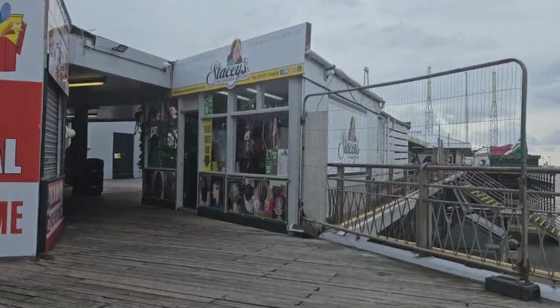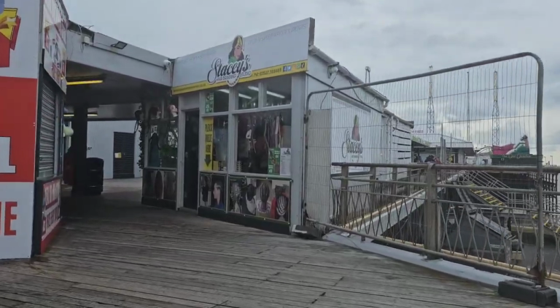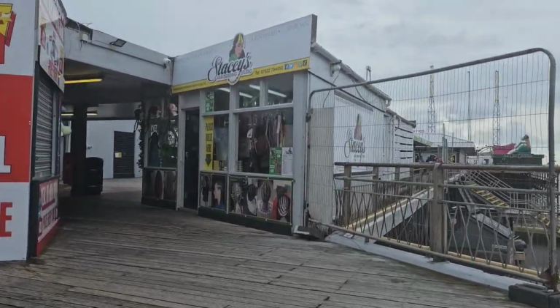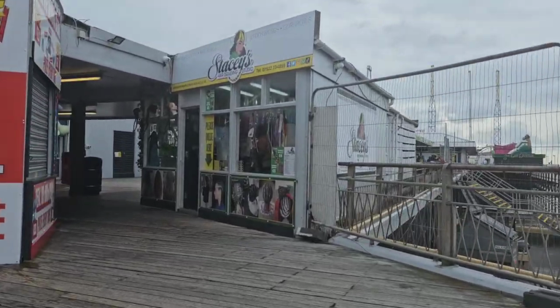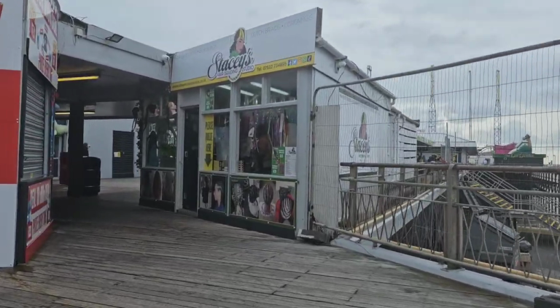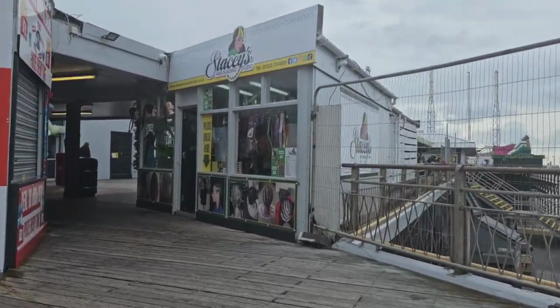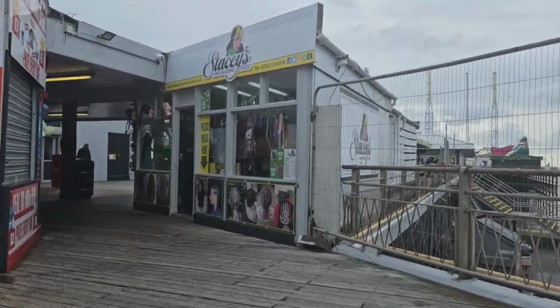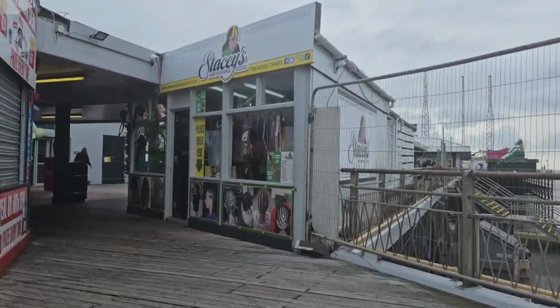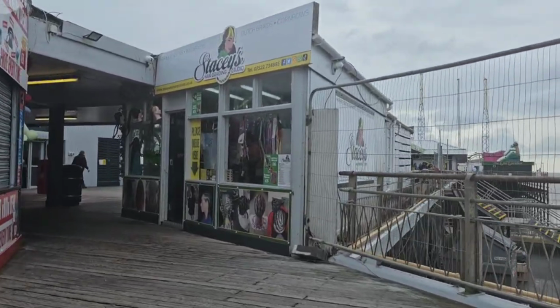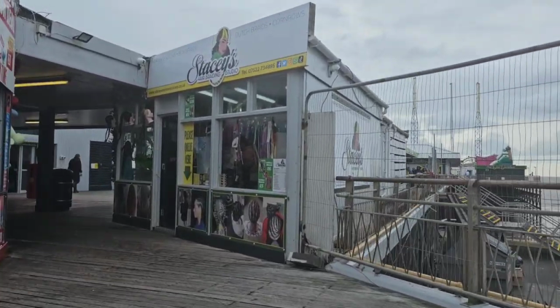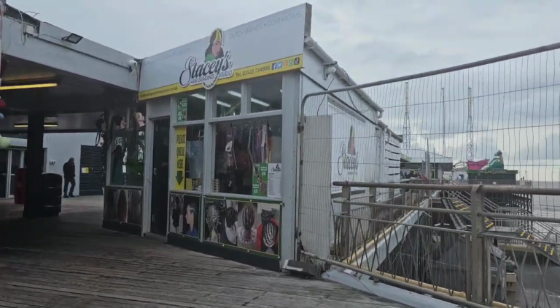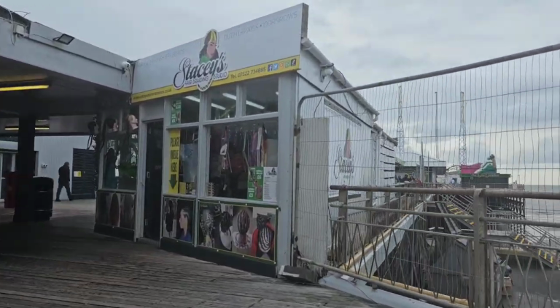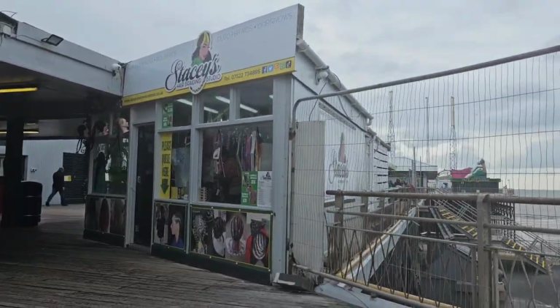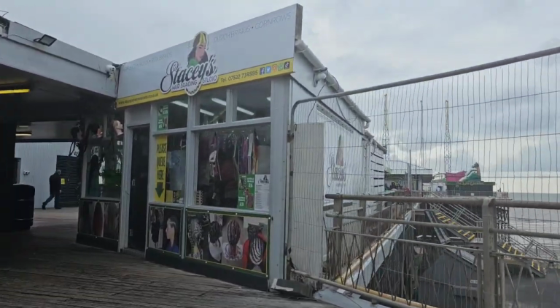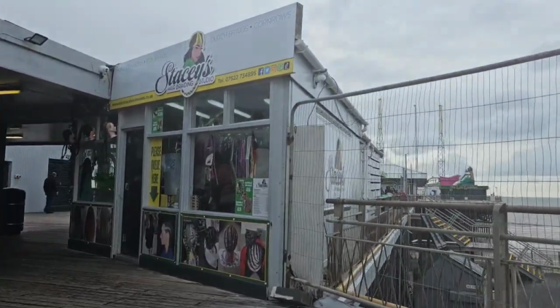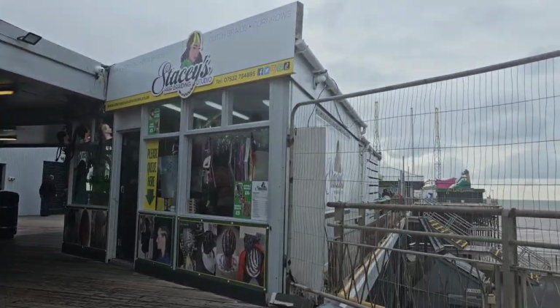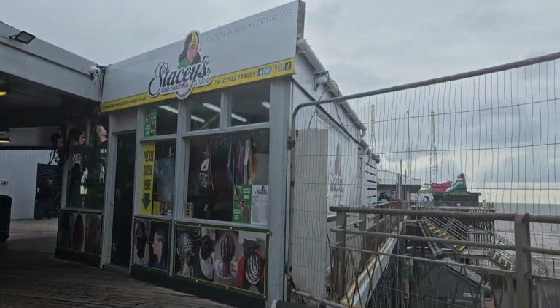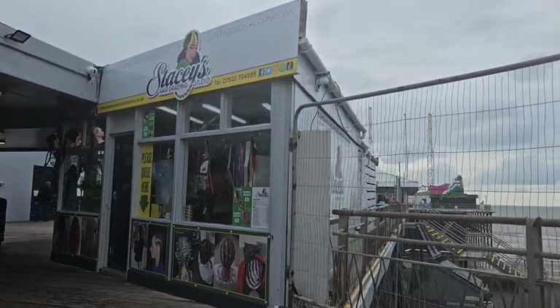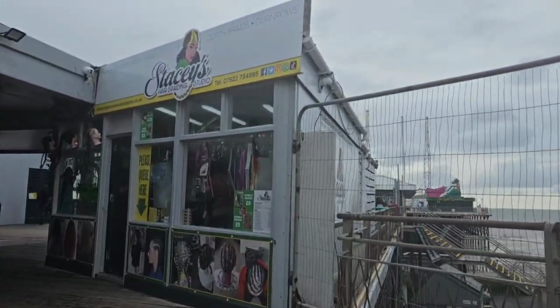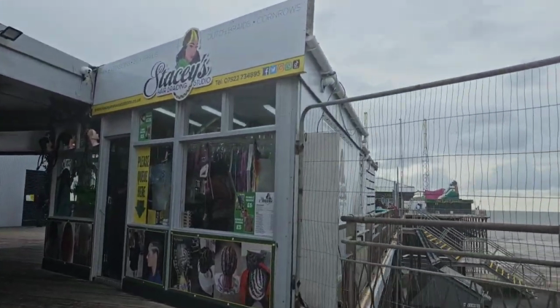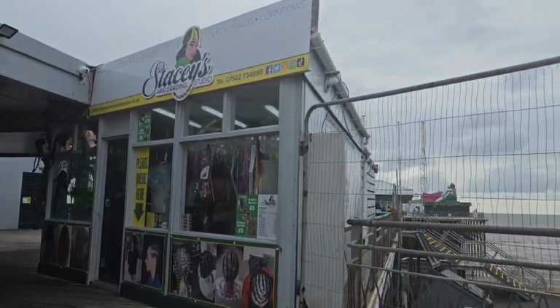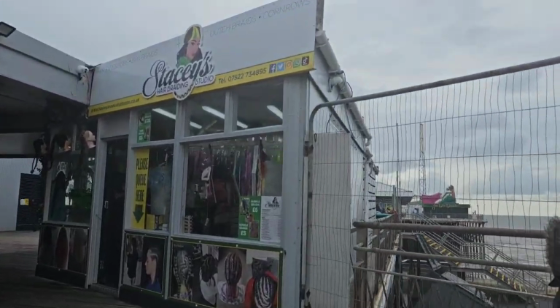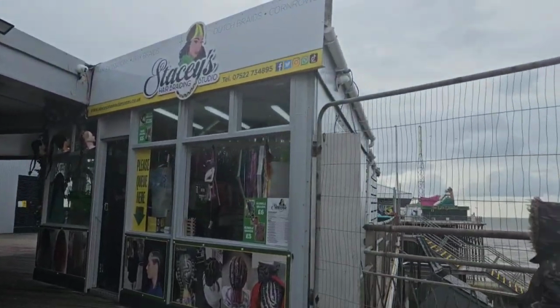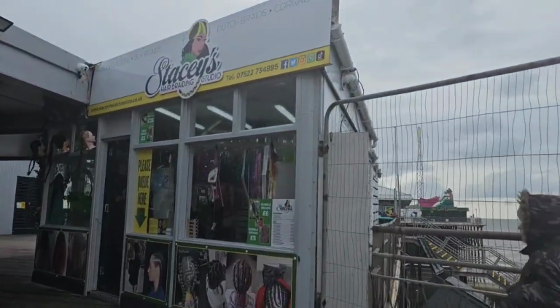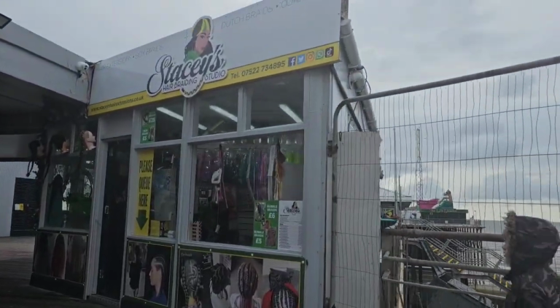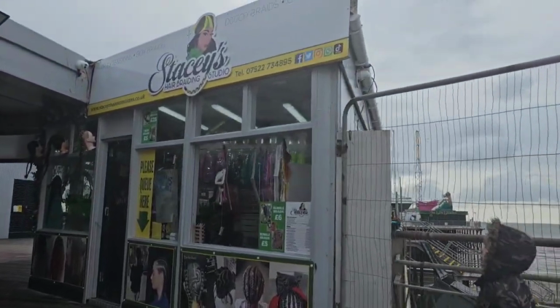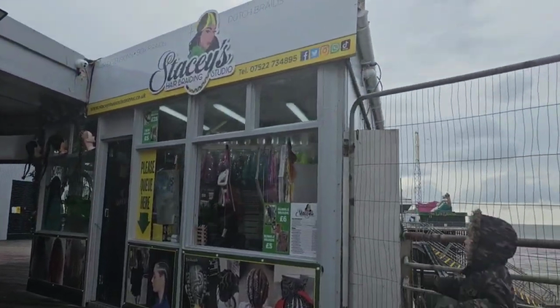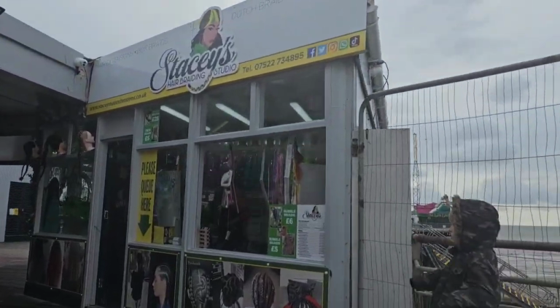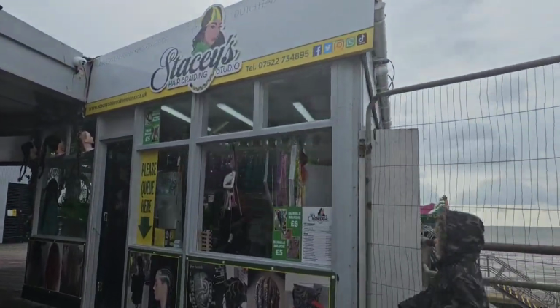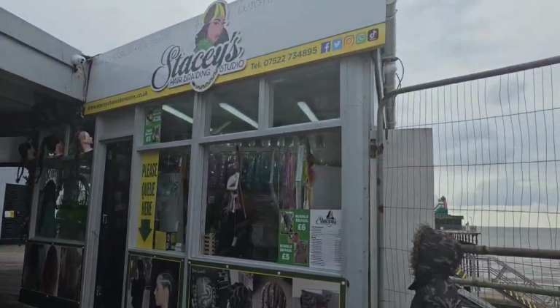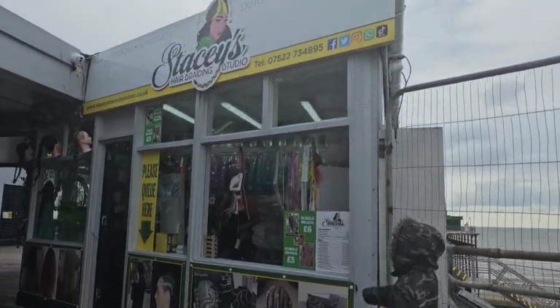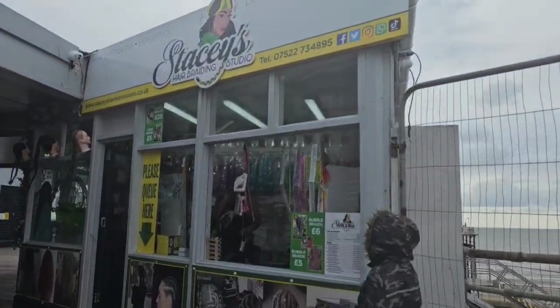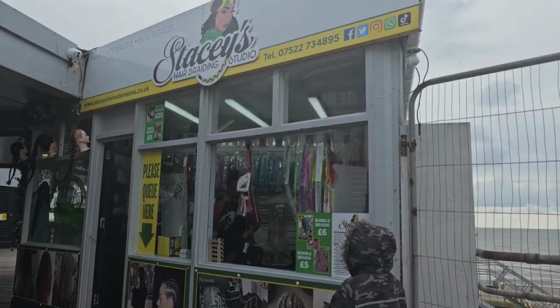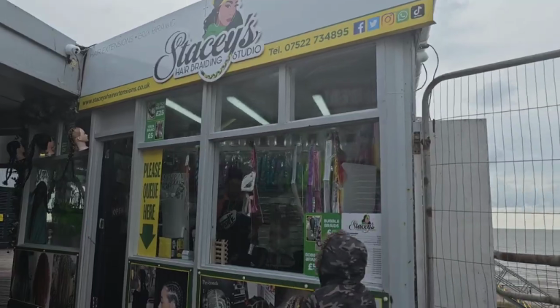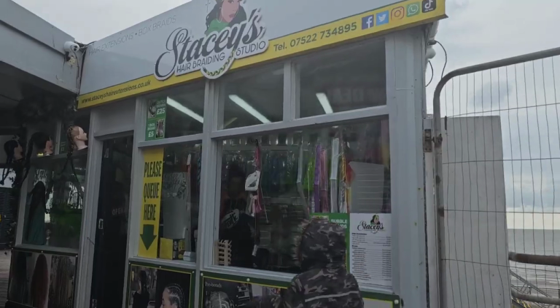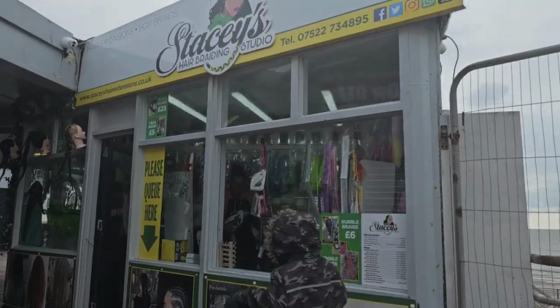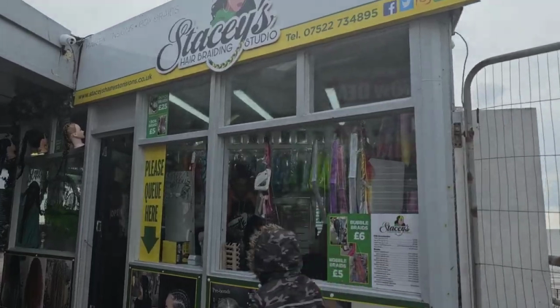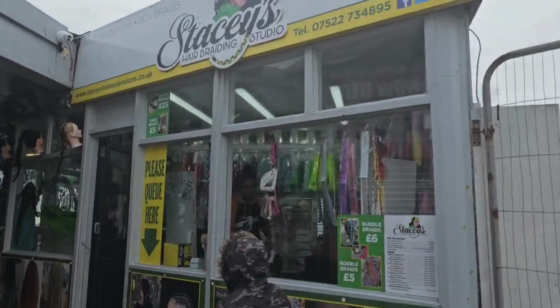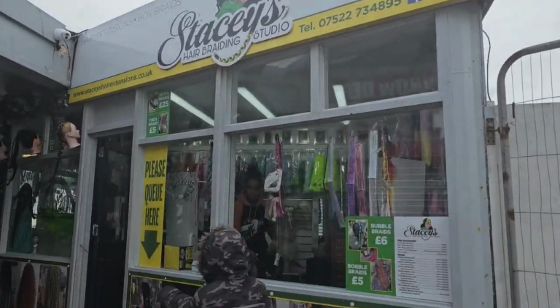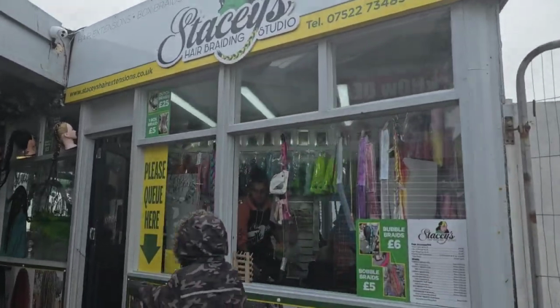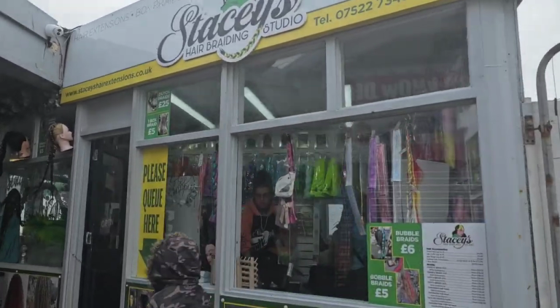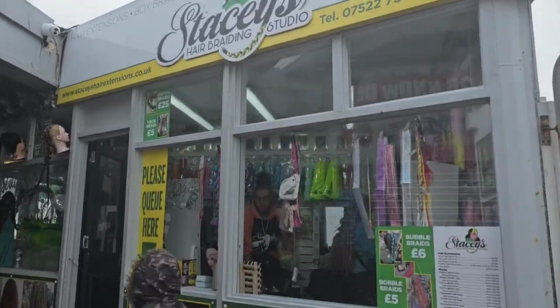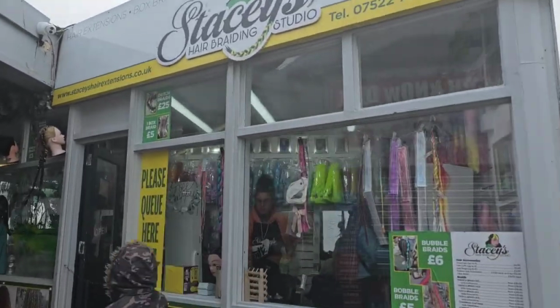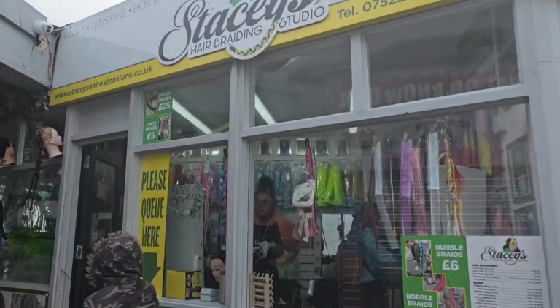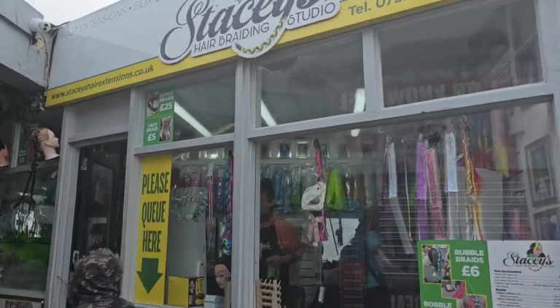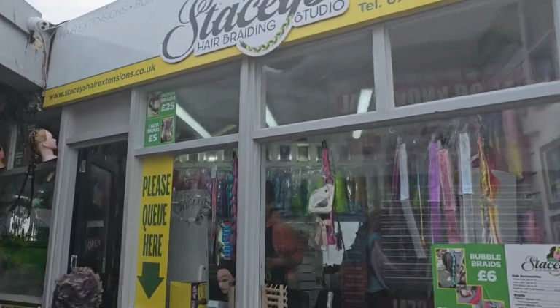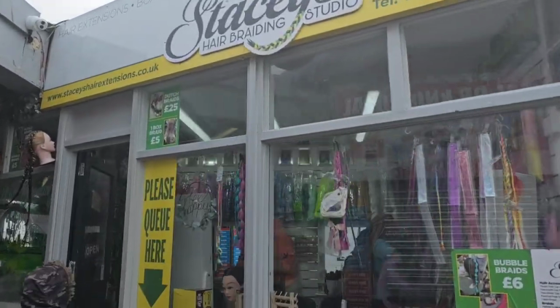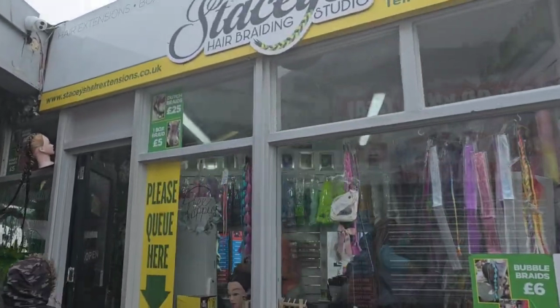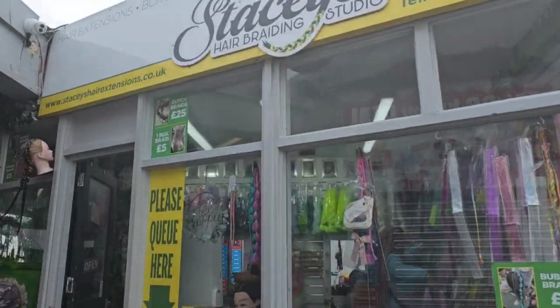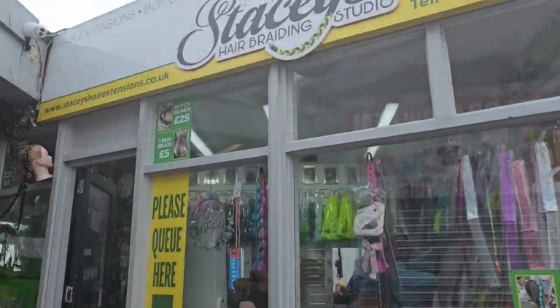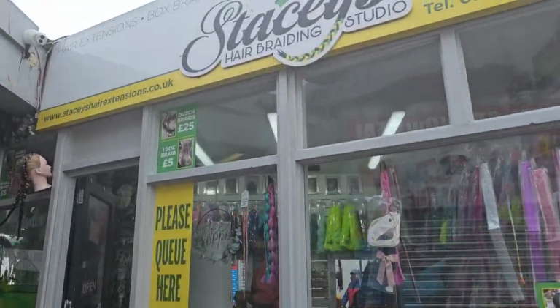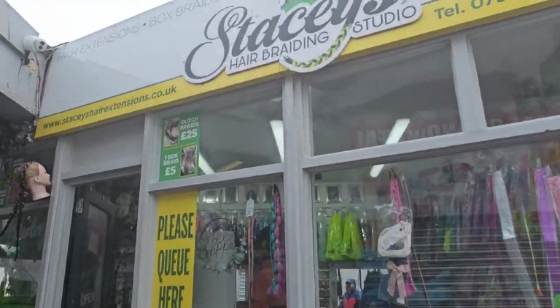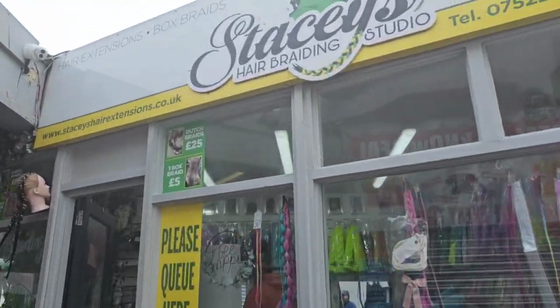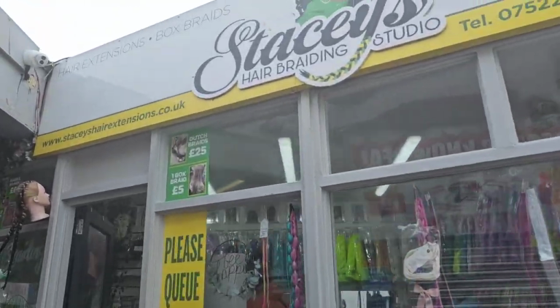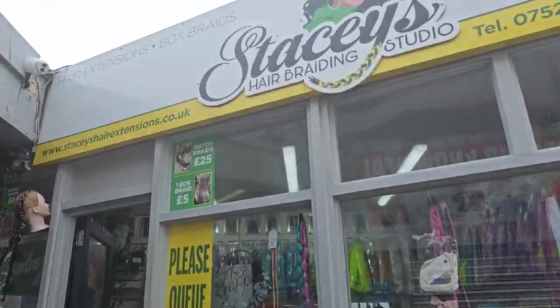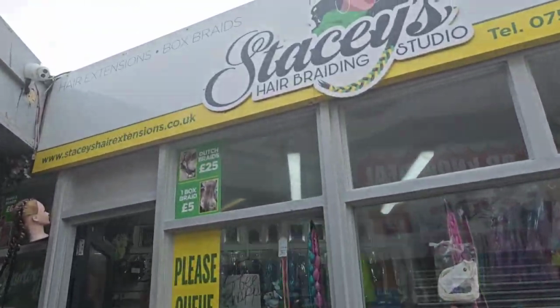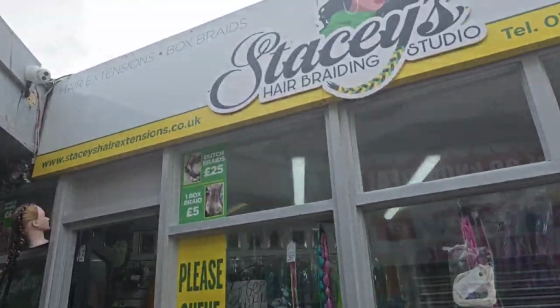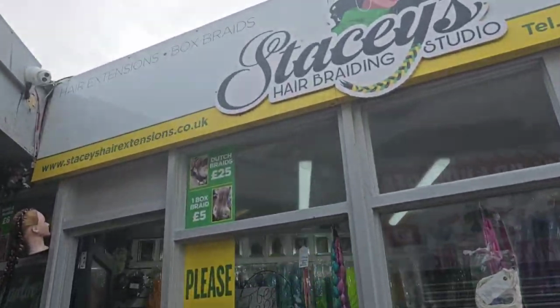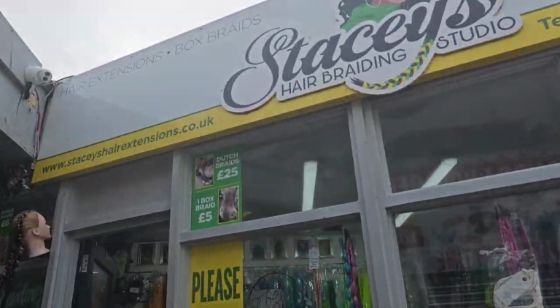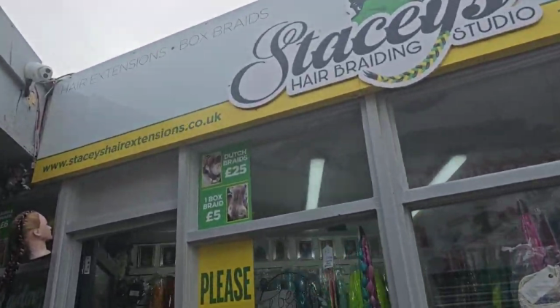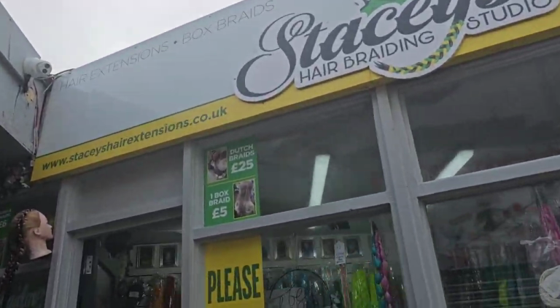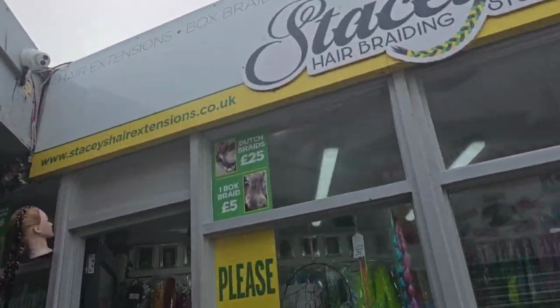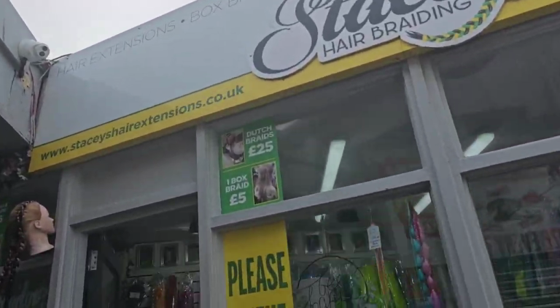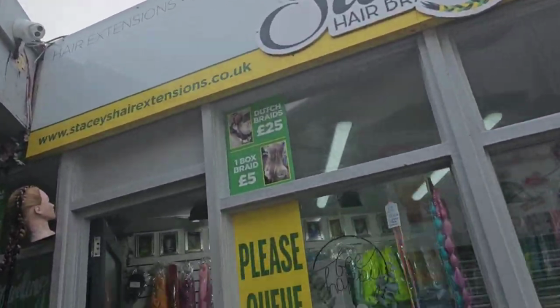The first thing you come to is Stacey's Hair Braiding Studio. Get your dreads done — here's Stacey's right there.